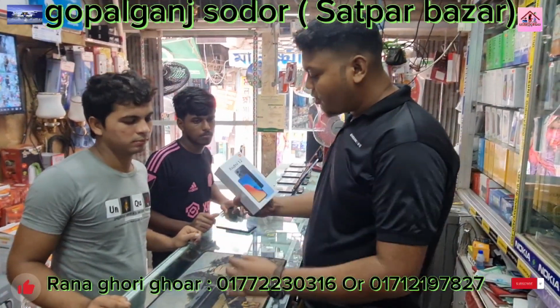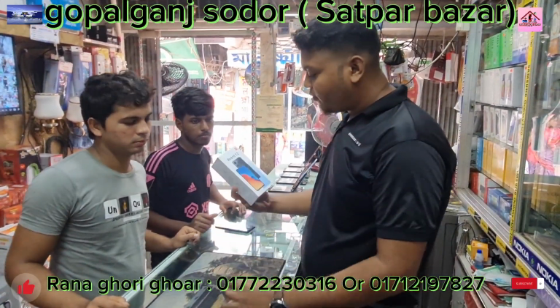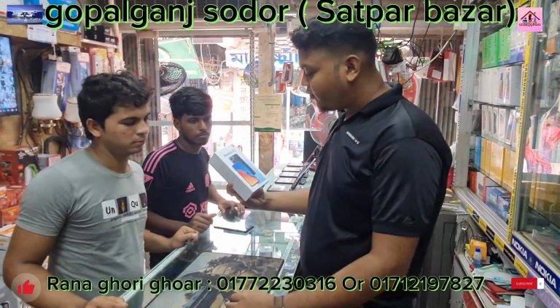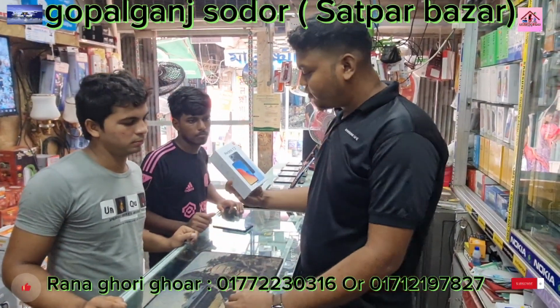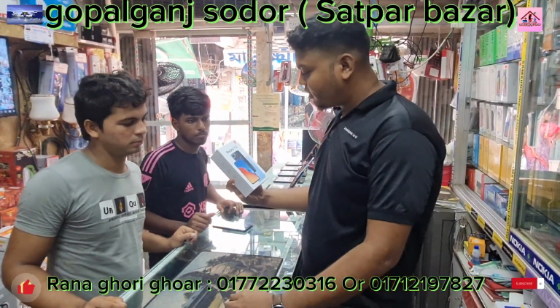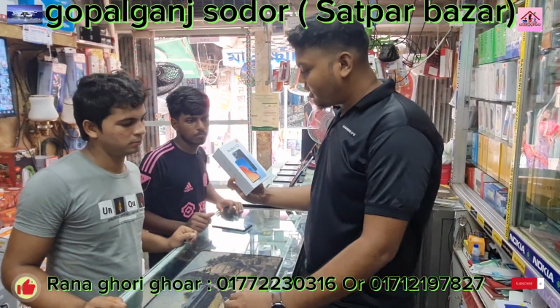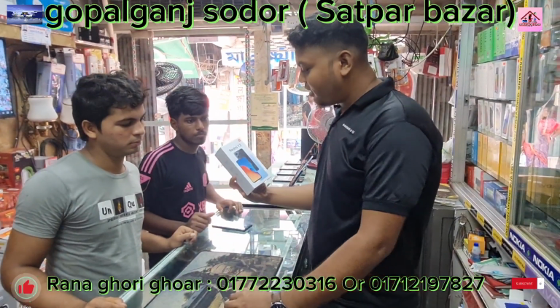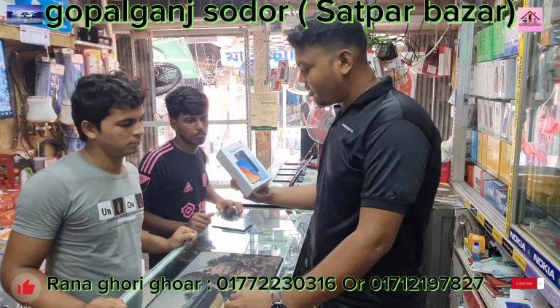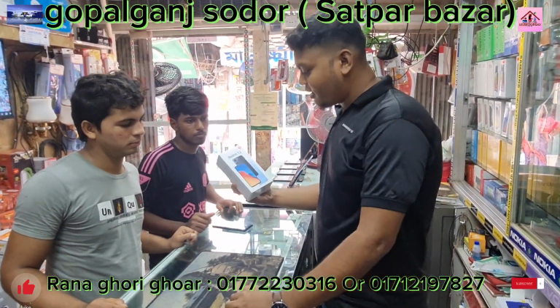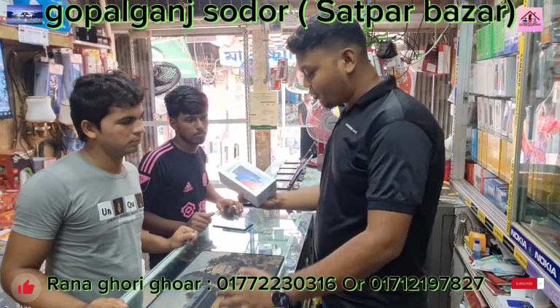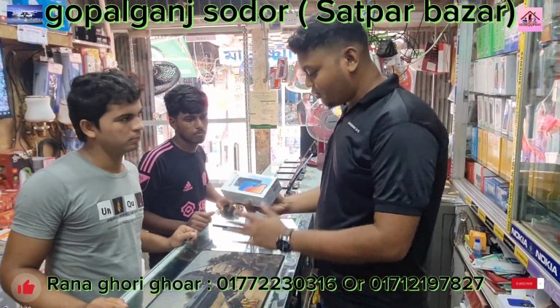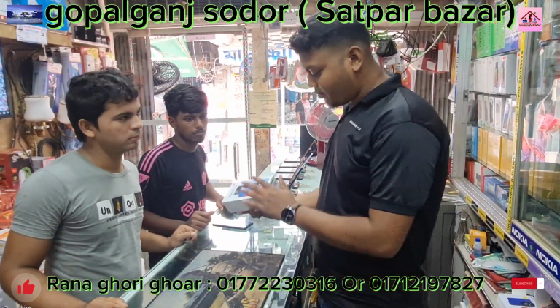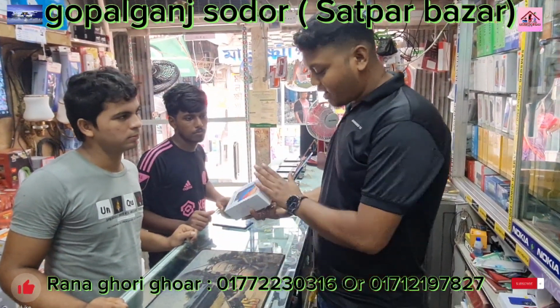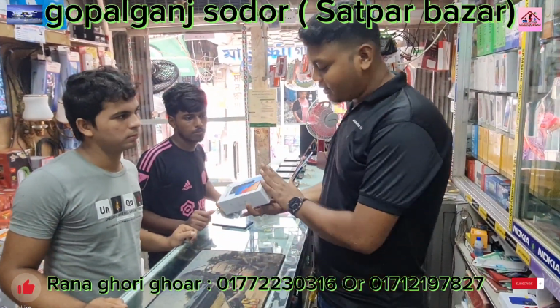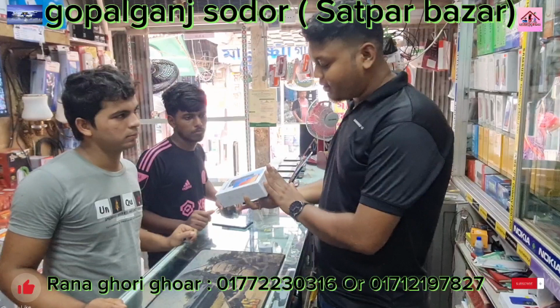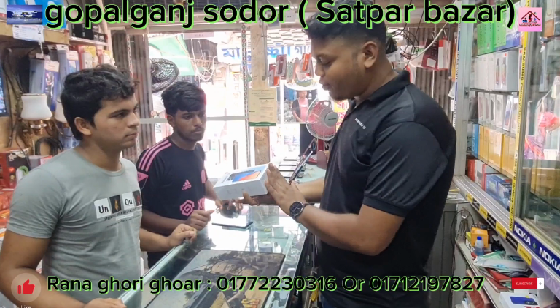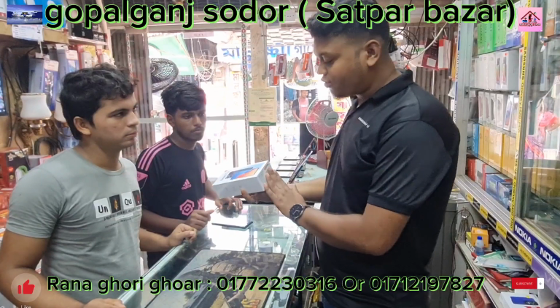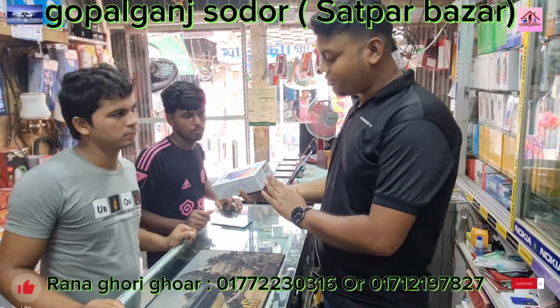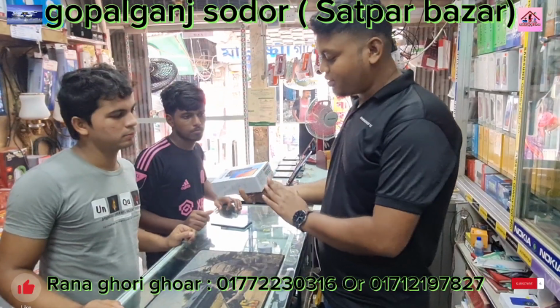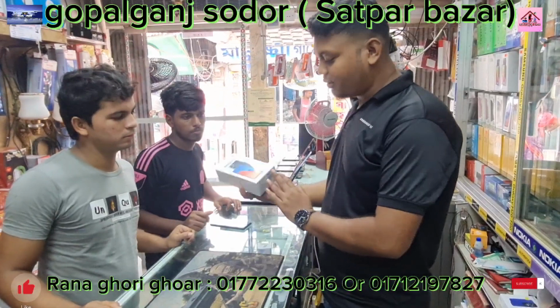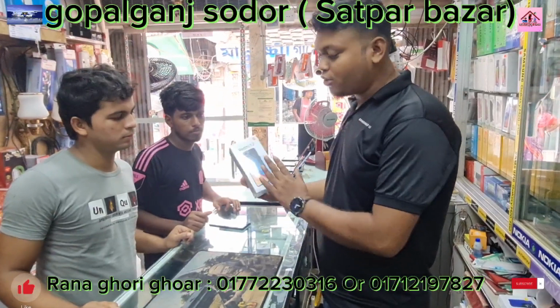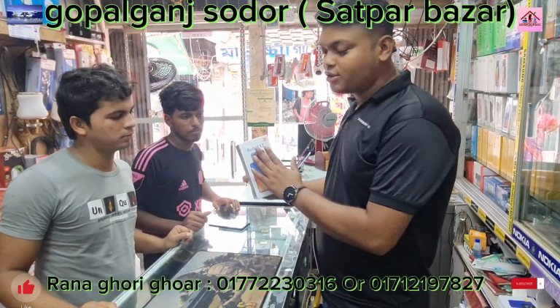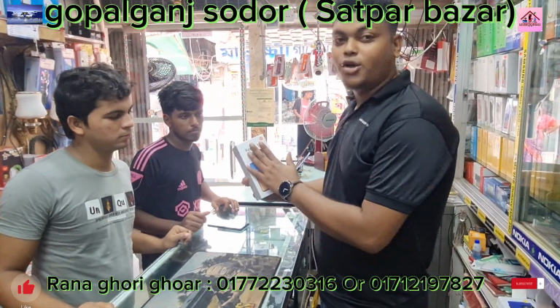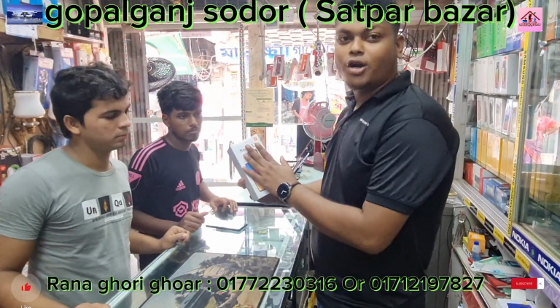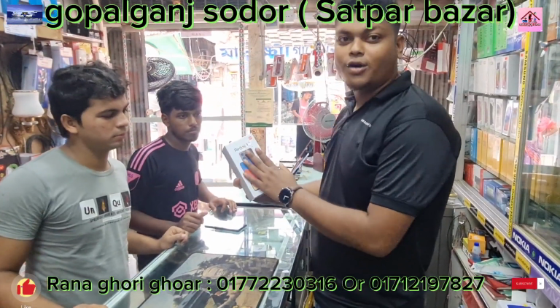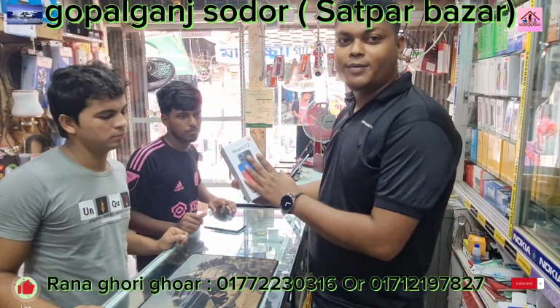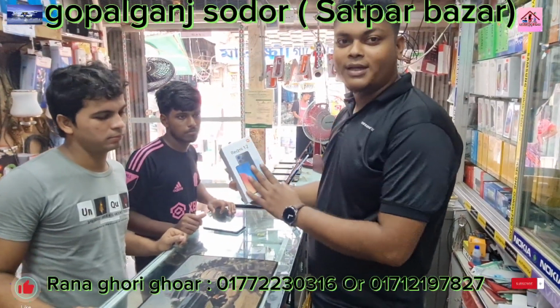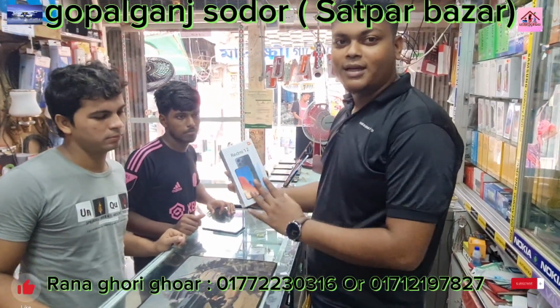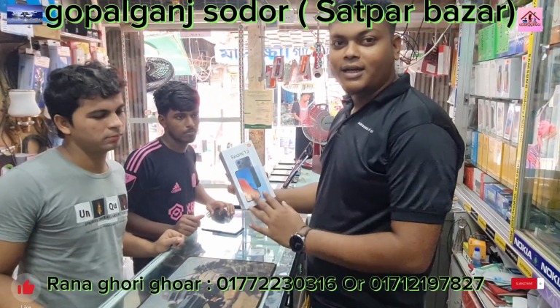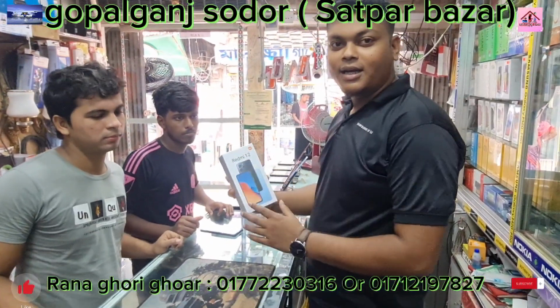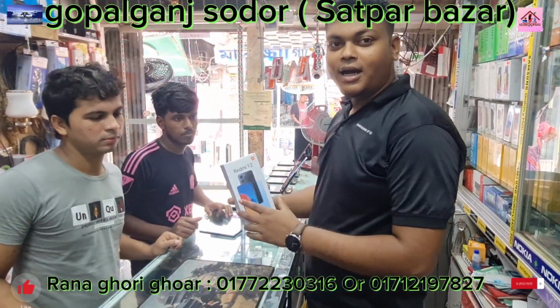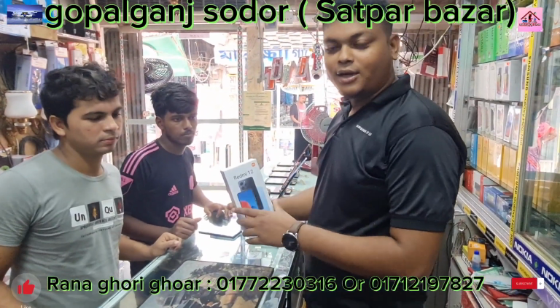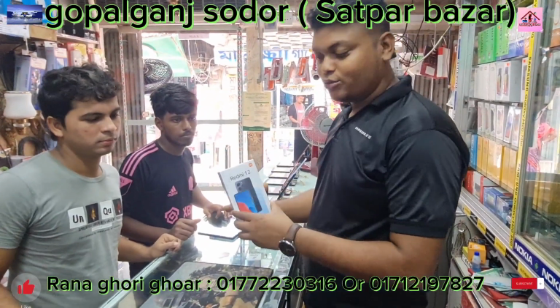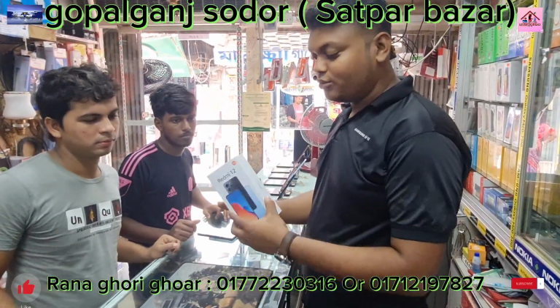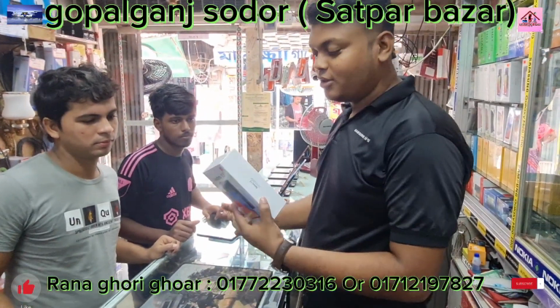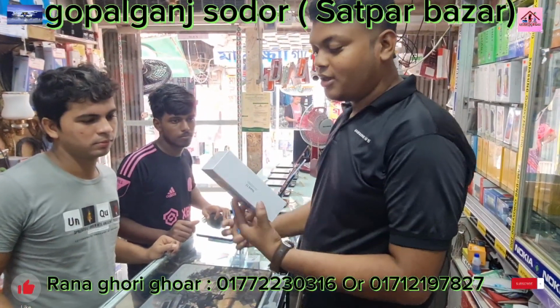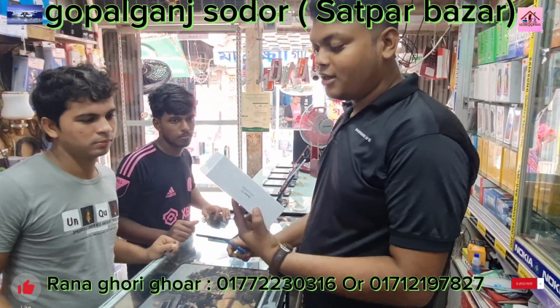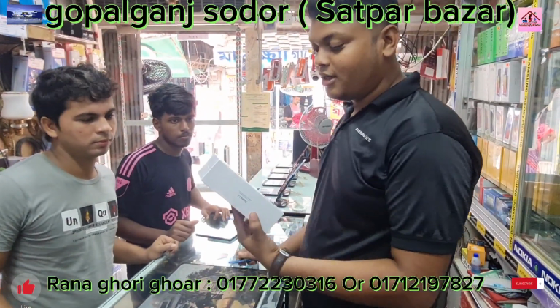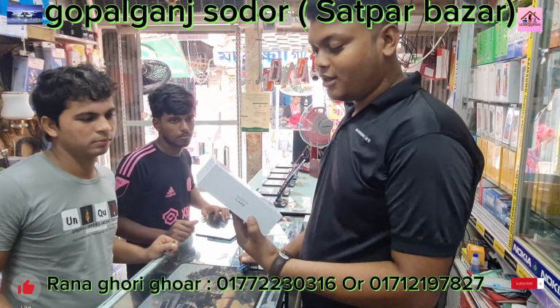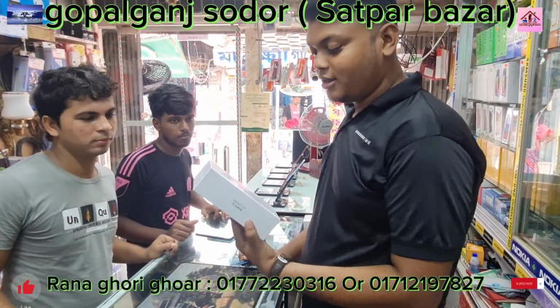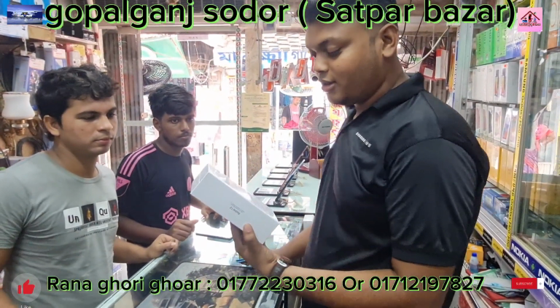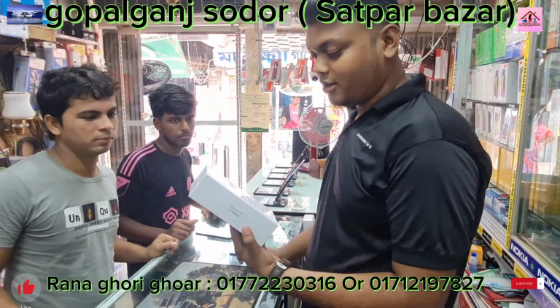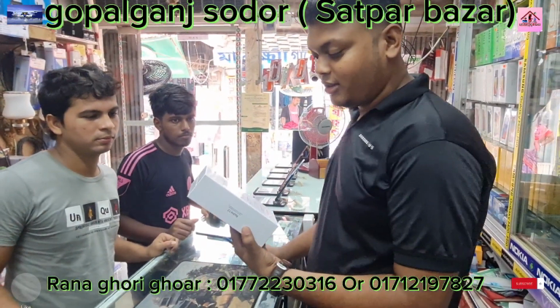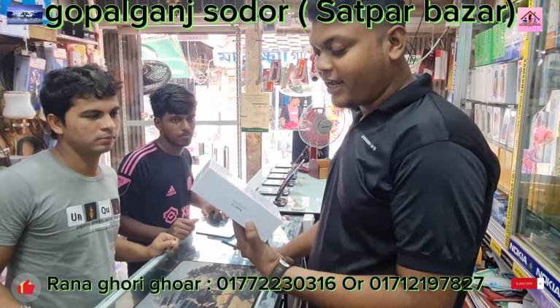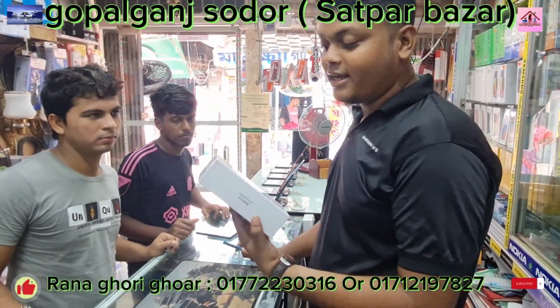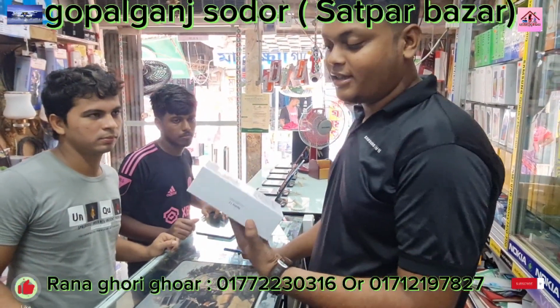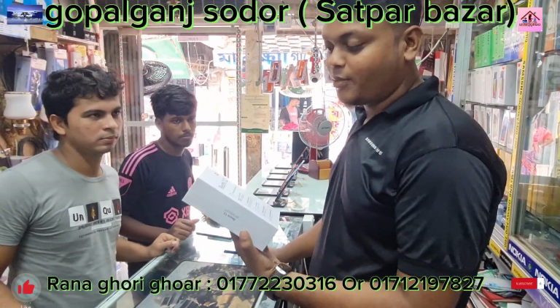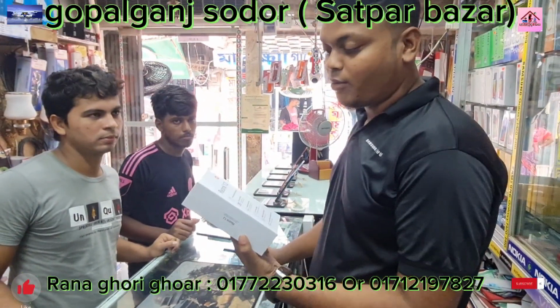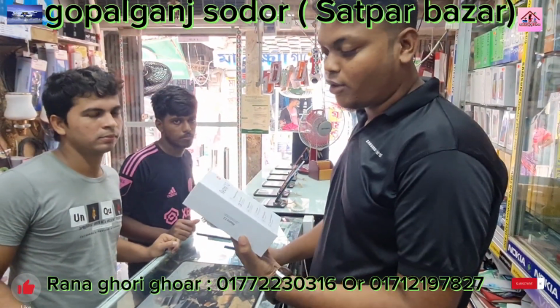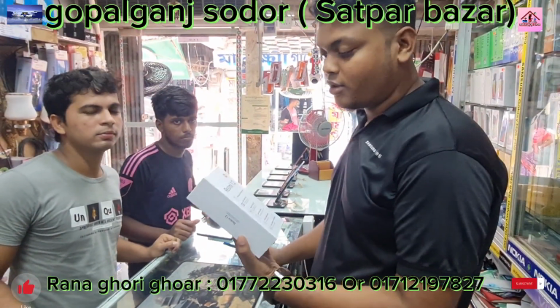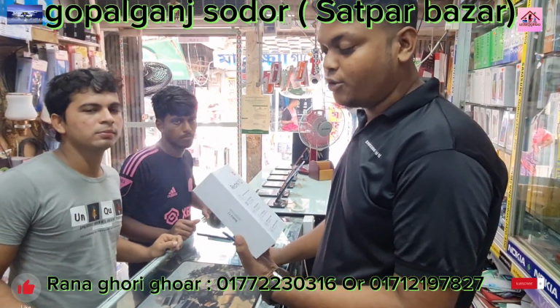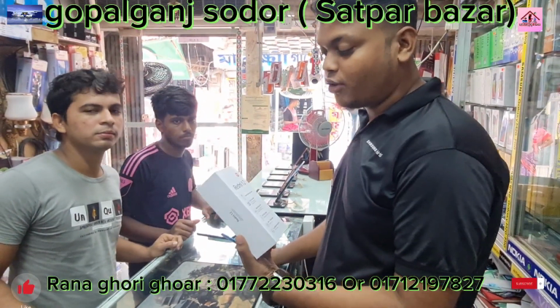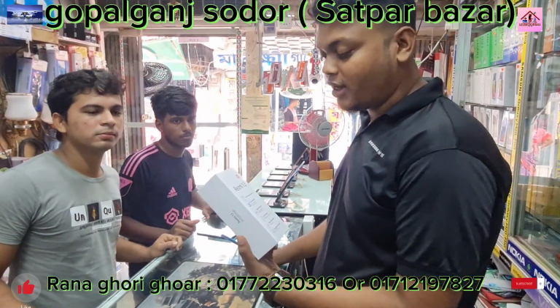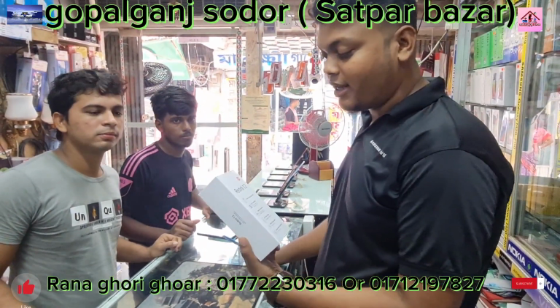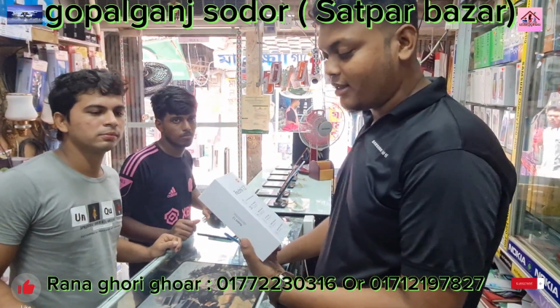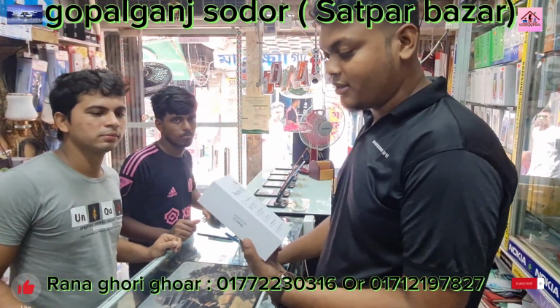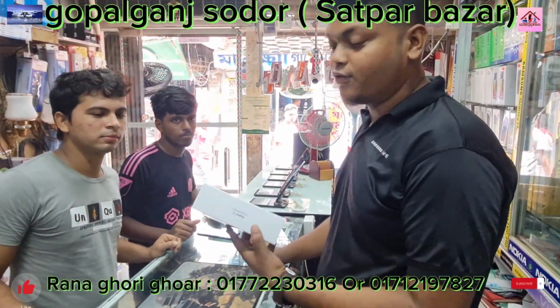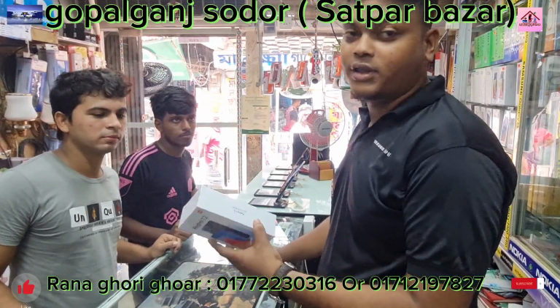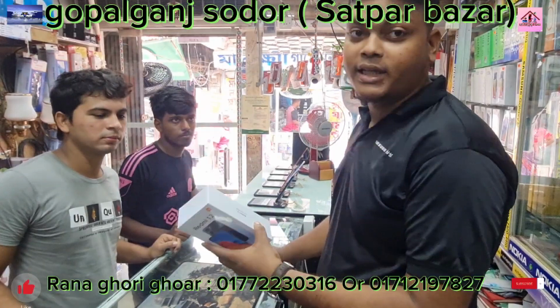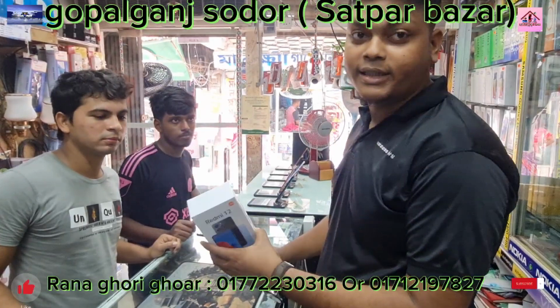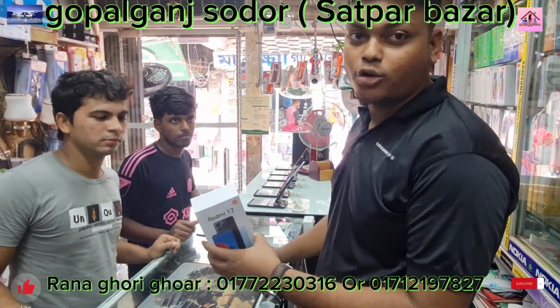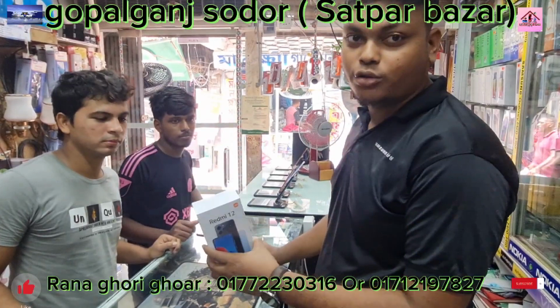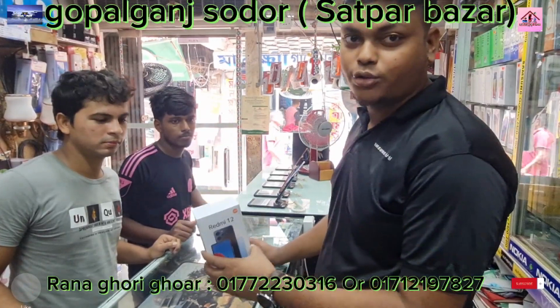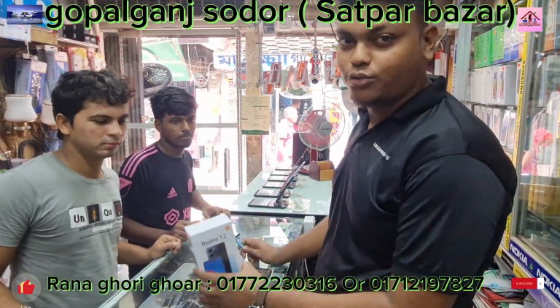So we are doing the unboxing. We will see the unboxing now.